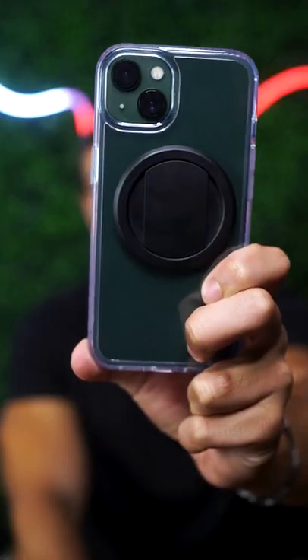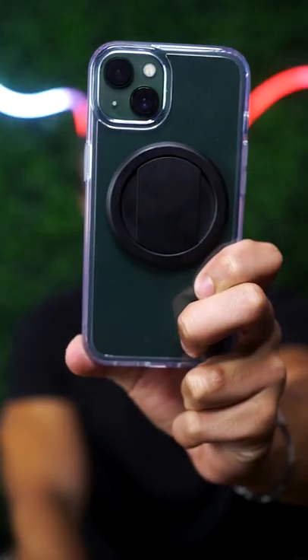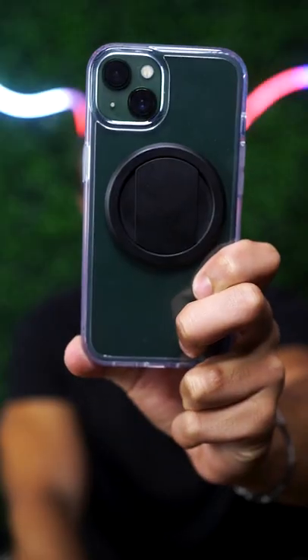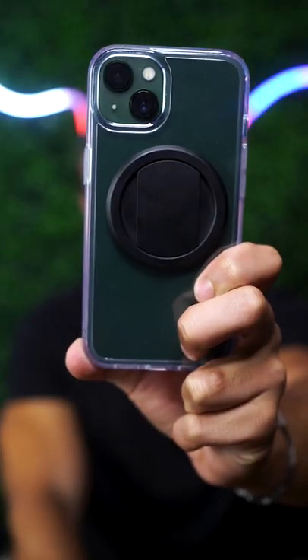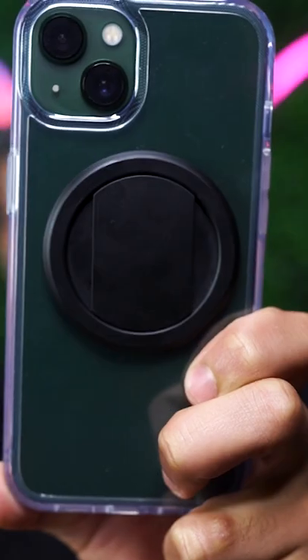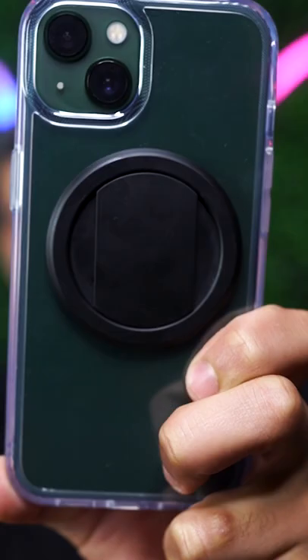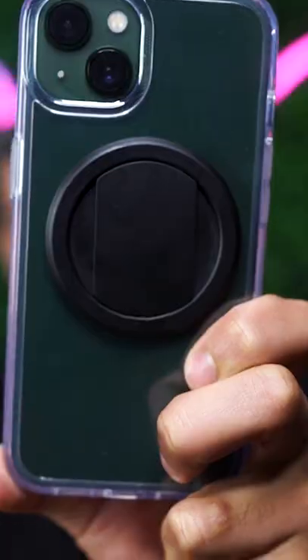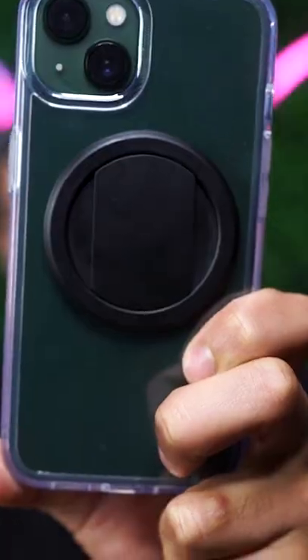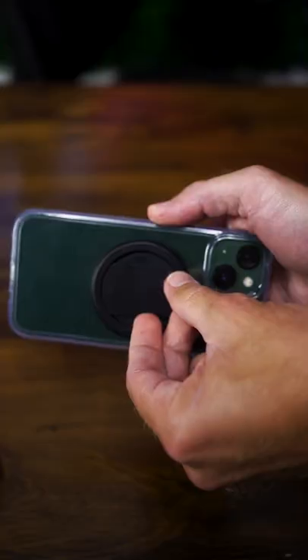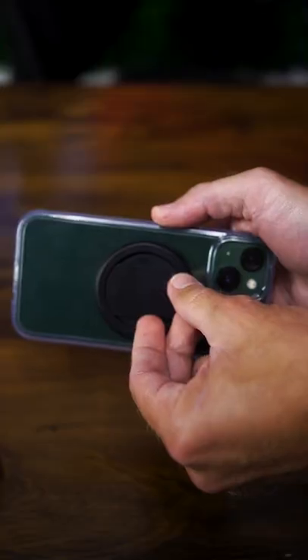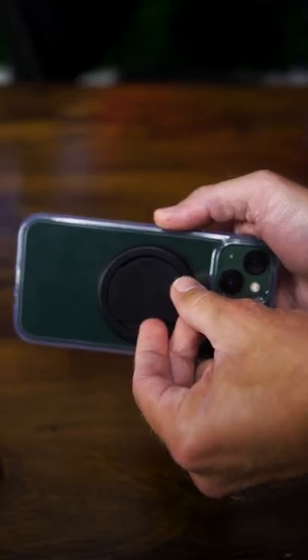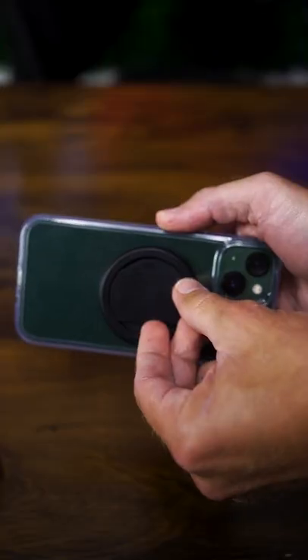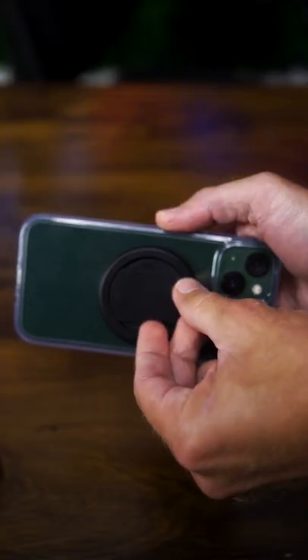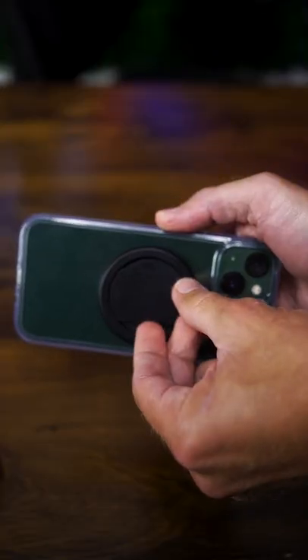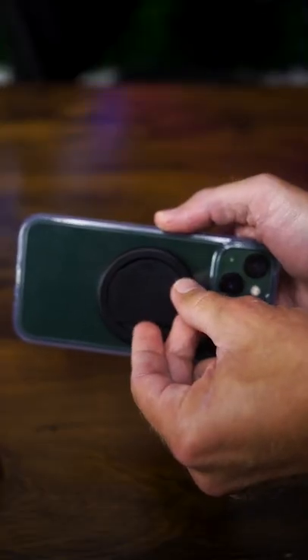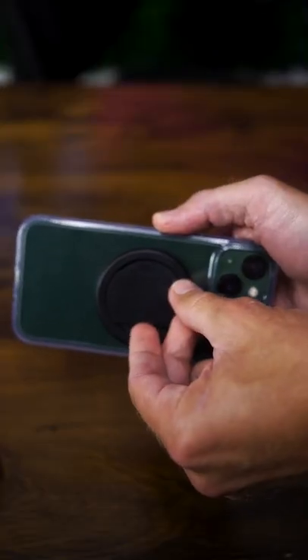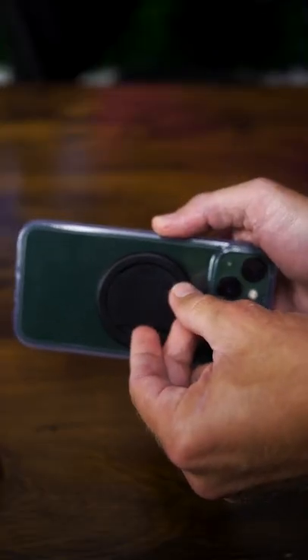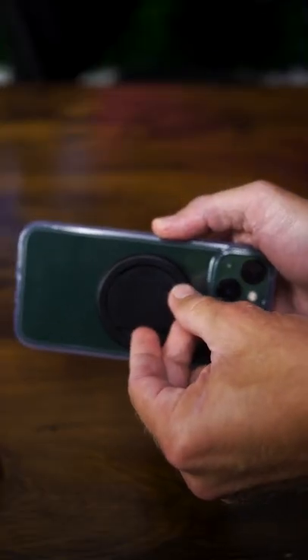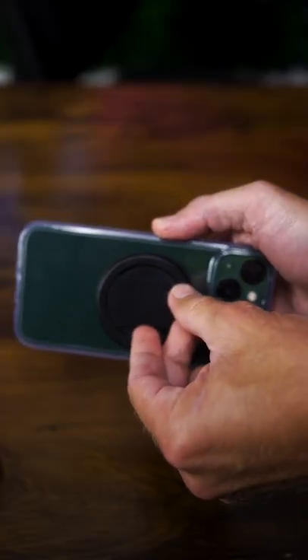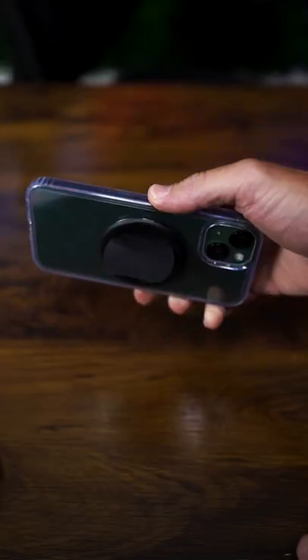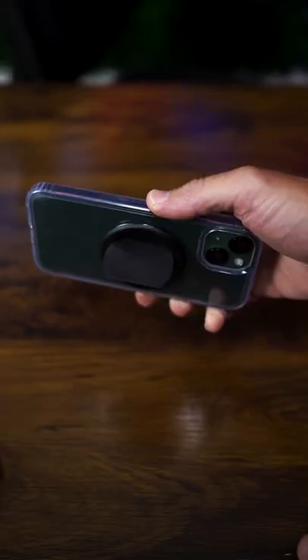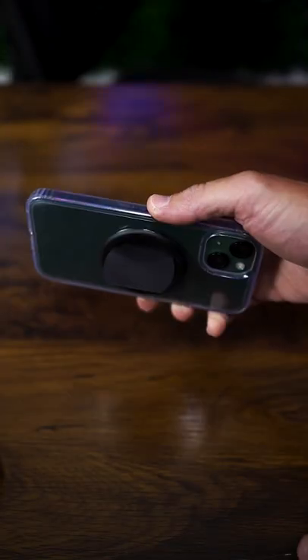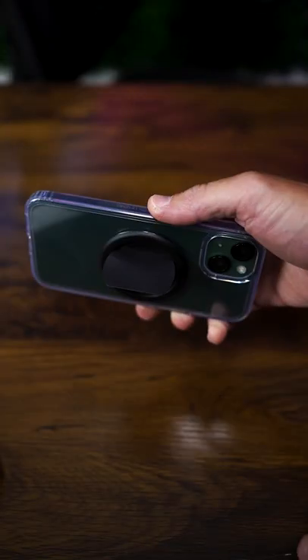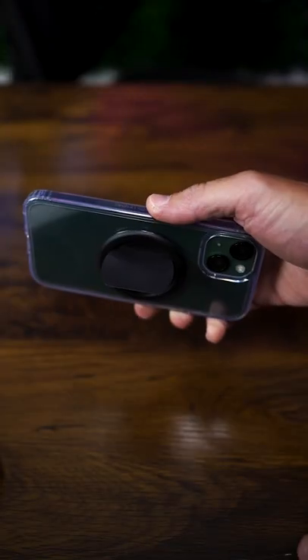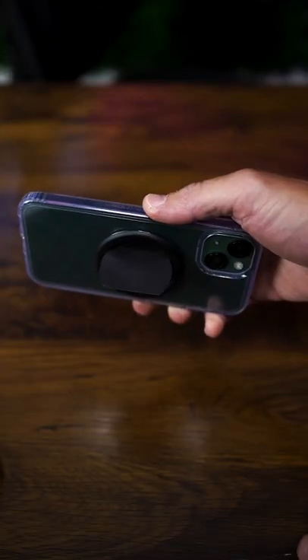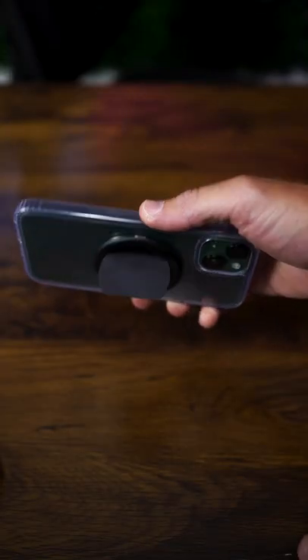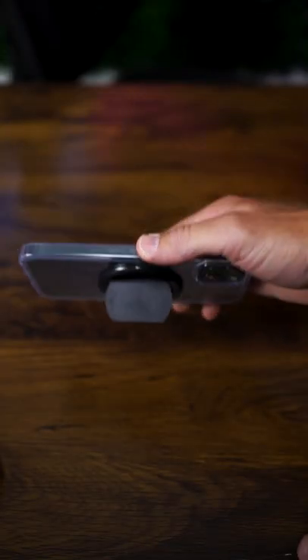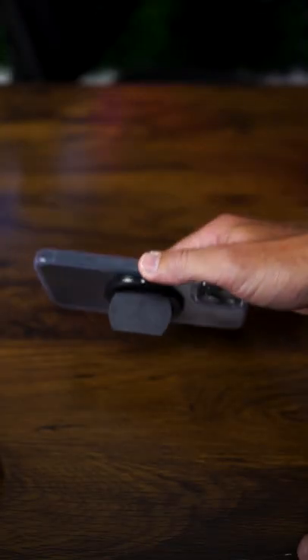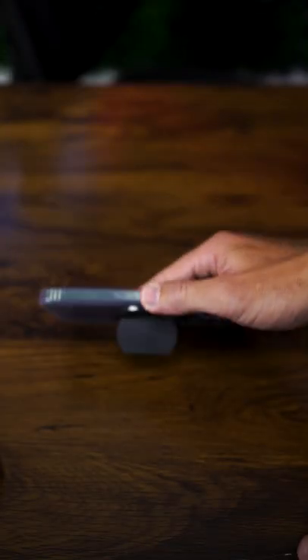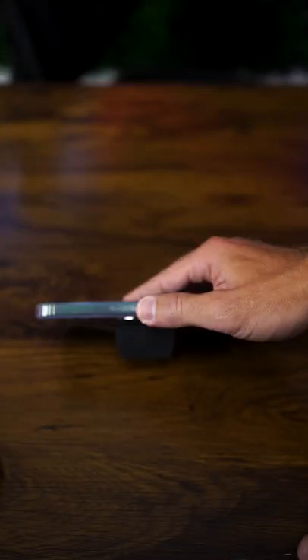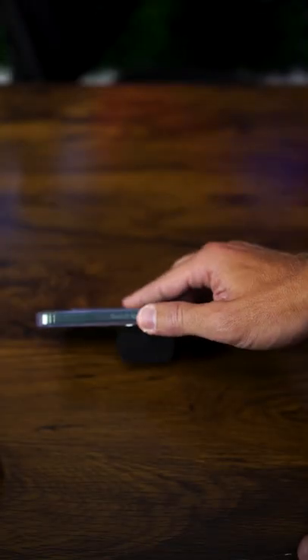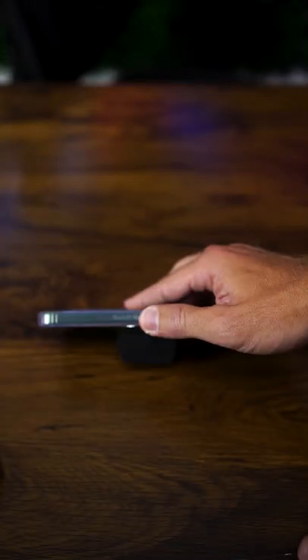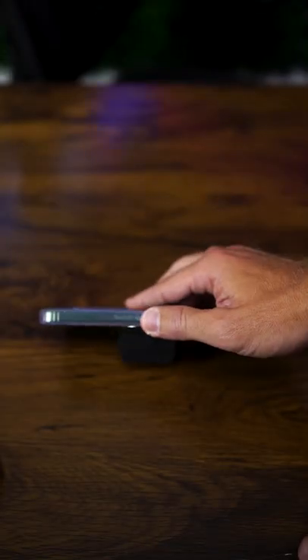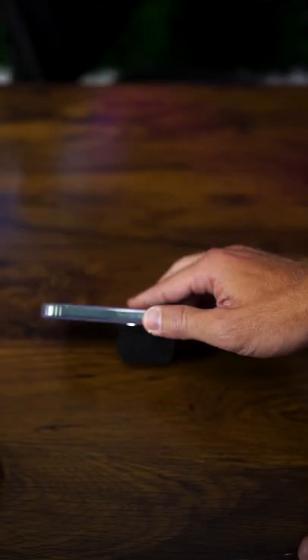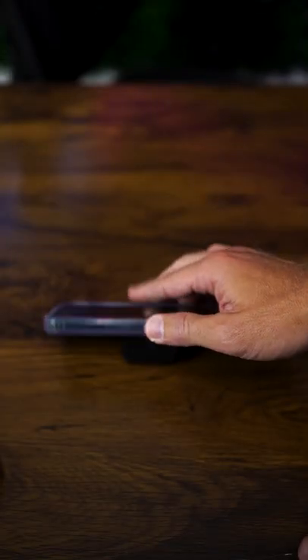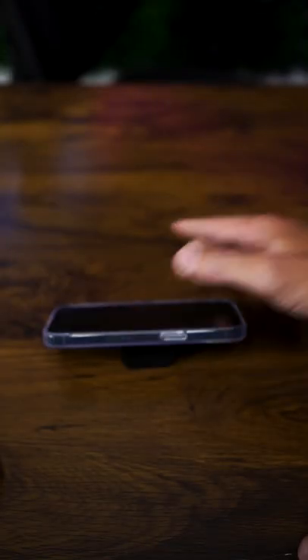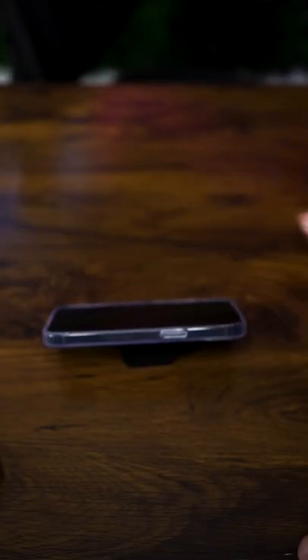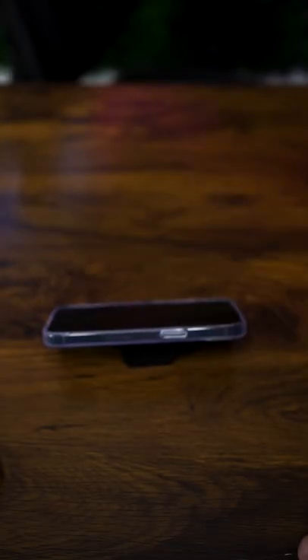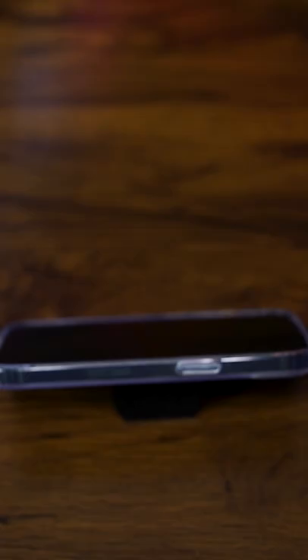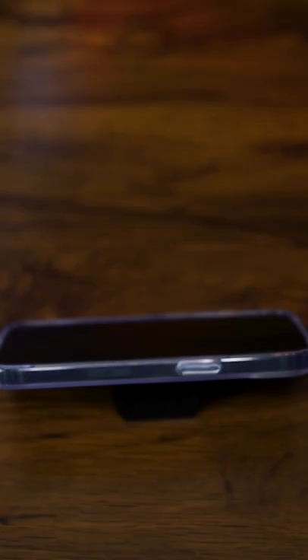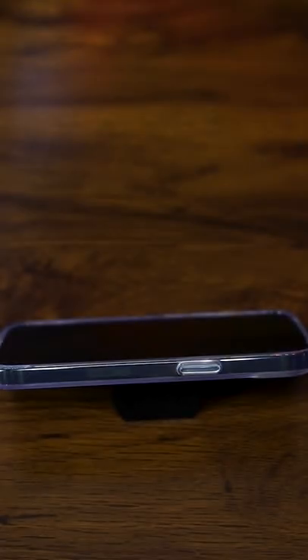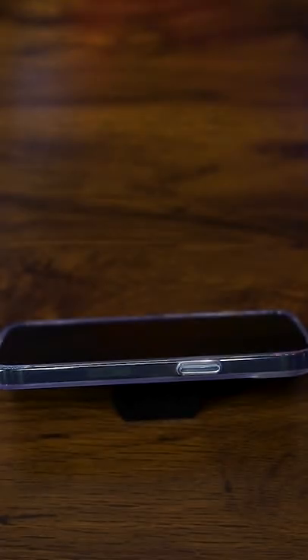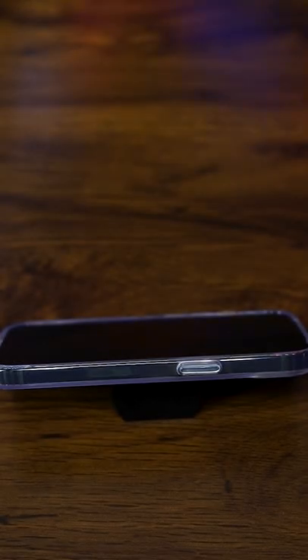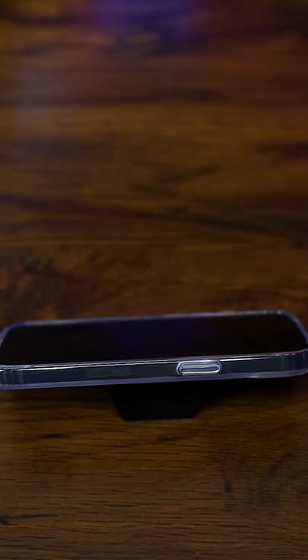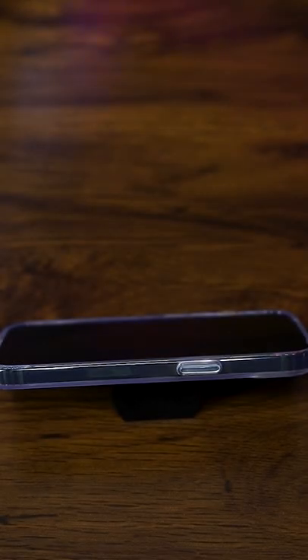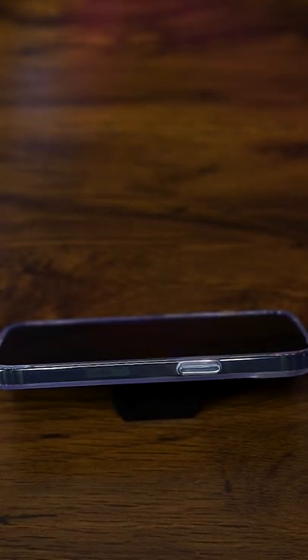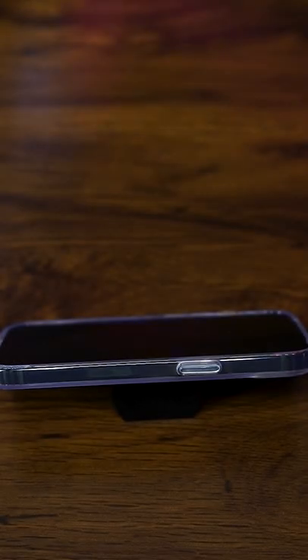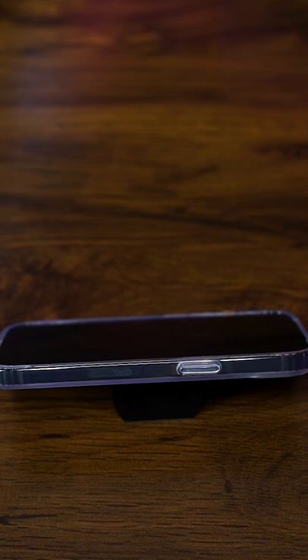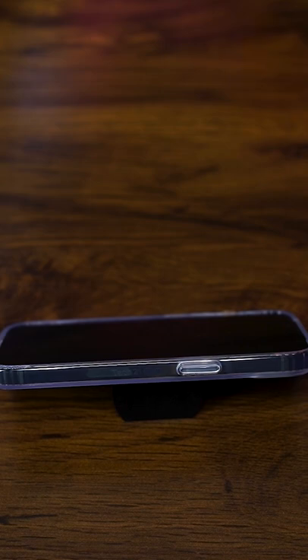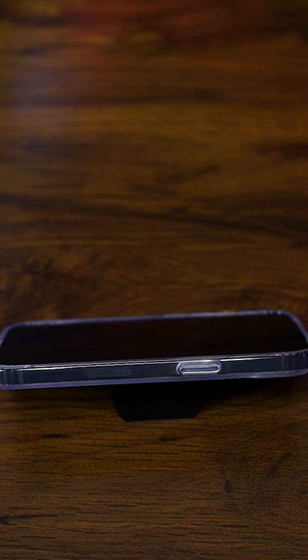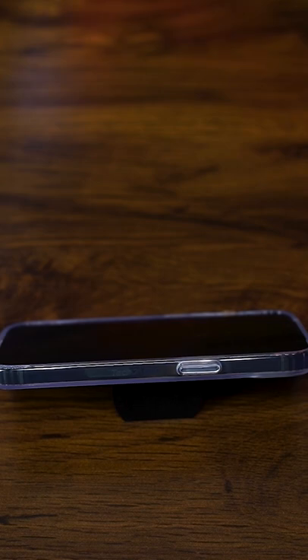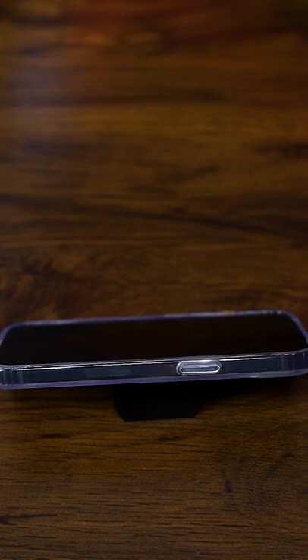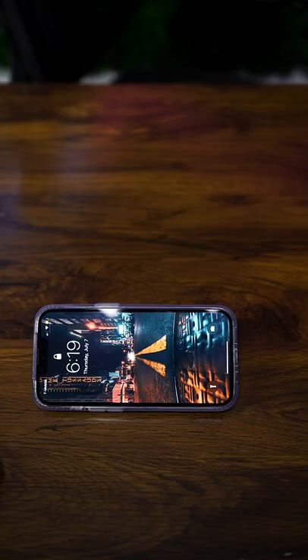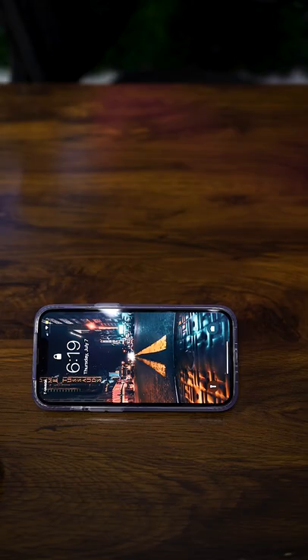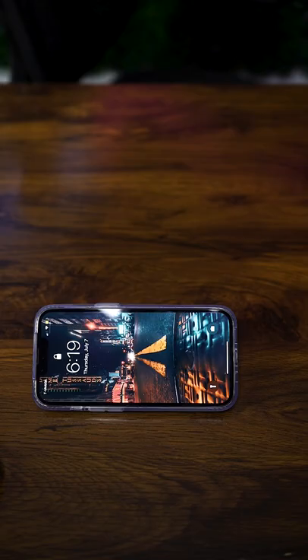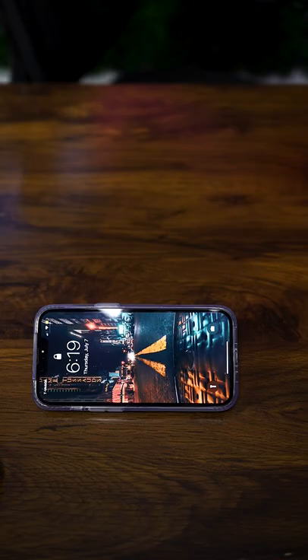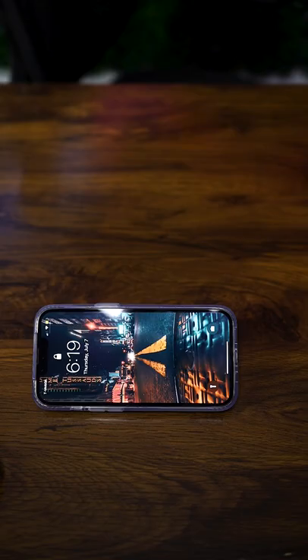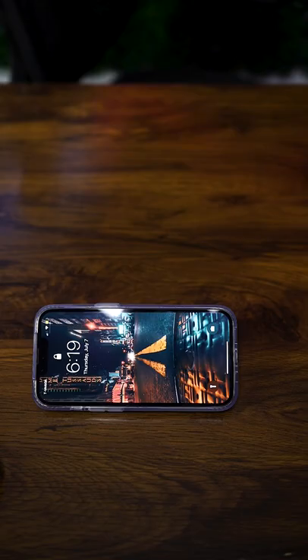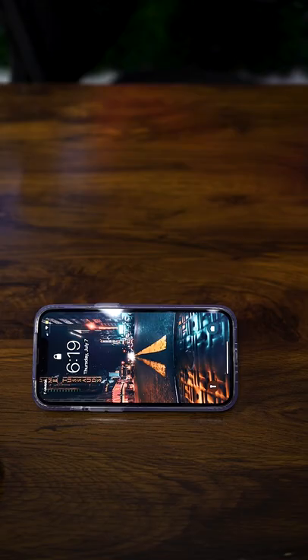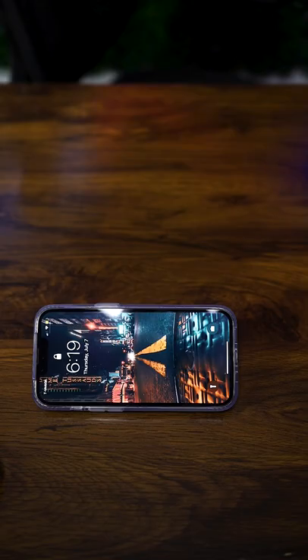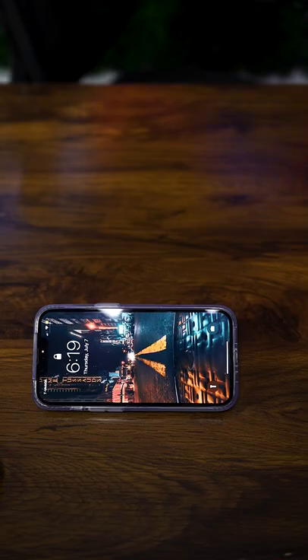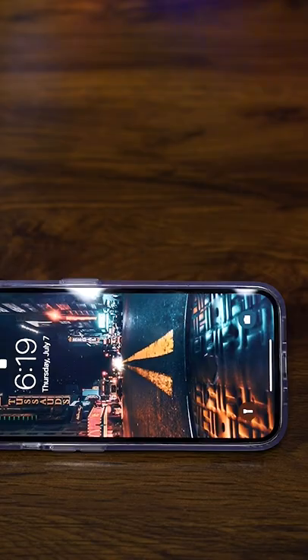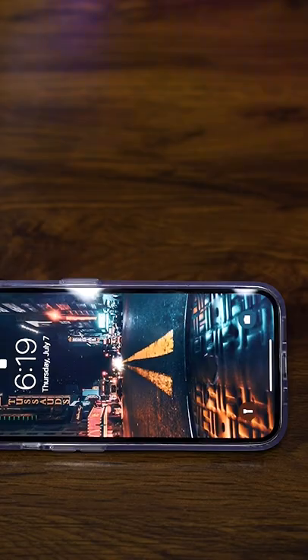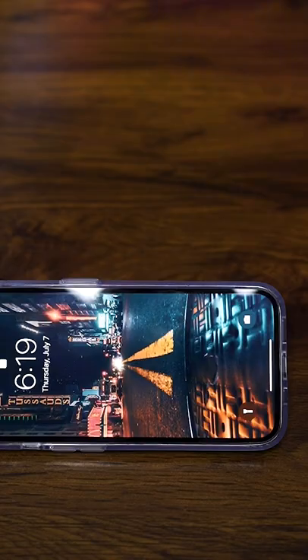But wait, there's more. If you're wondering what more there is, send it over just like that and it becomes a phone stand so you can enjoy all your movies. But wait, there's even more.